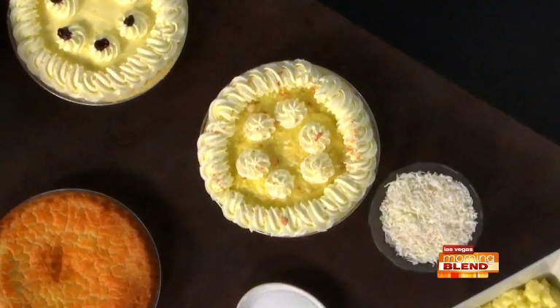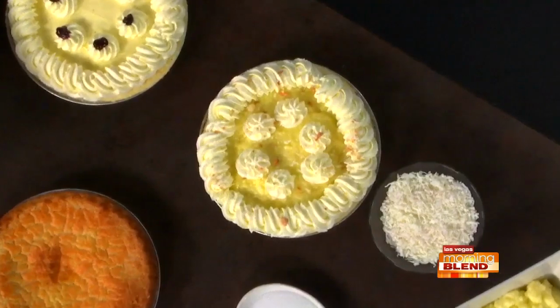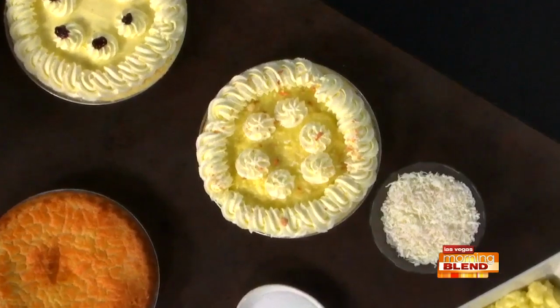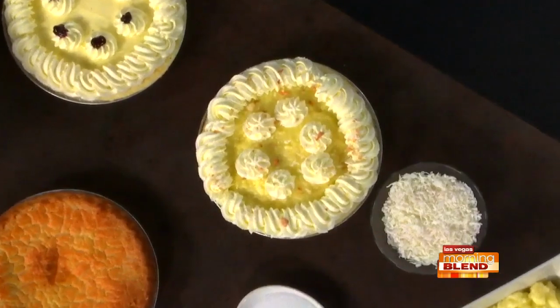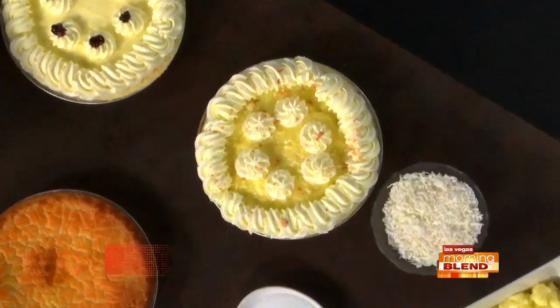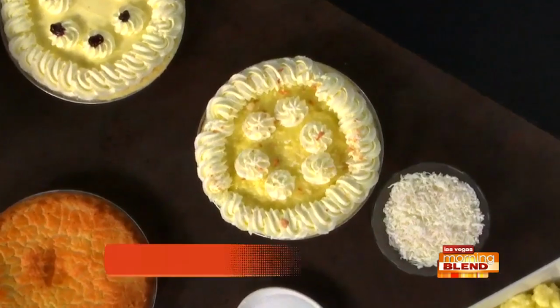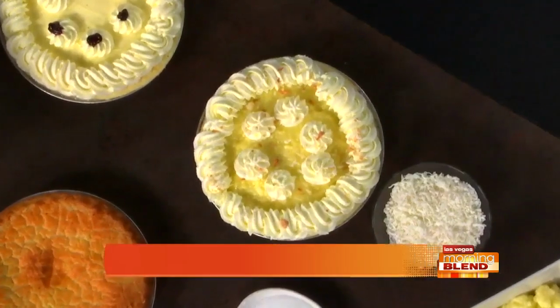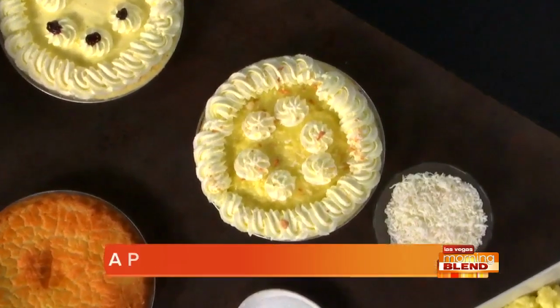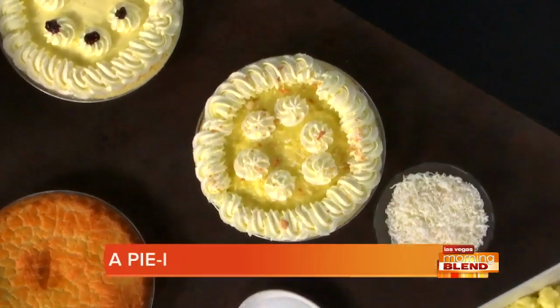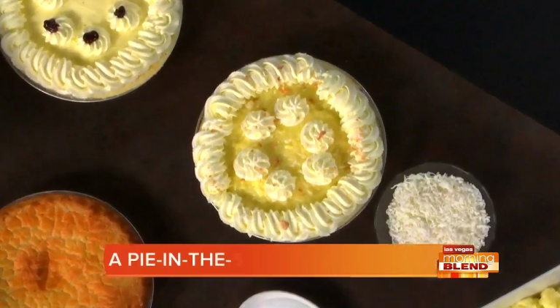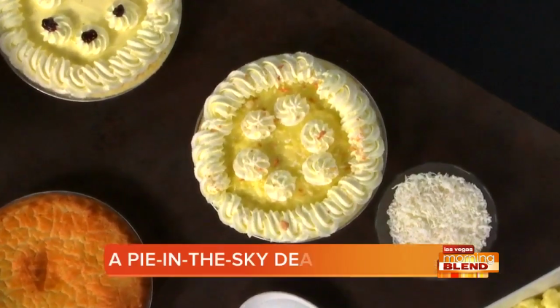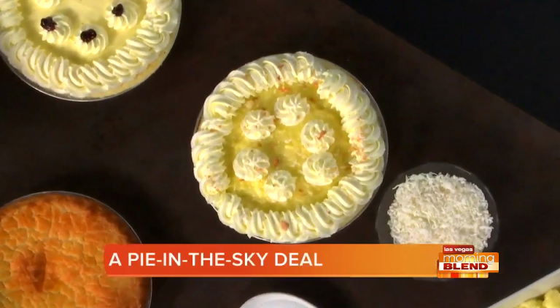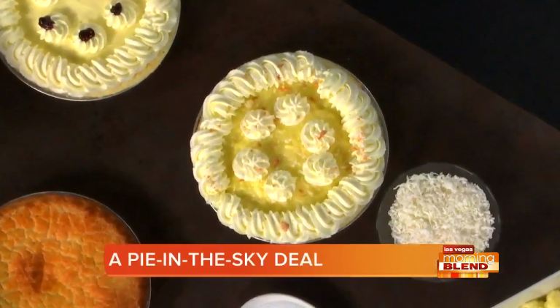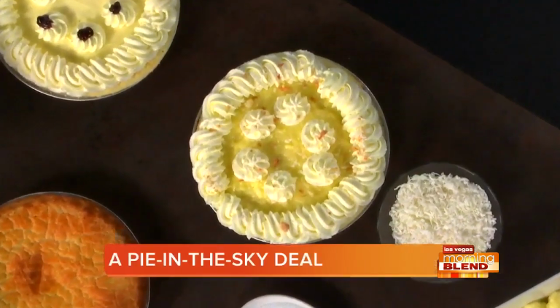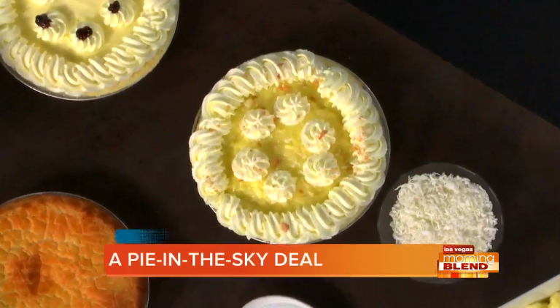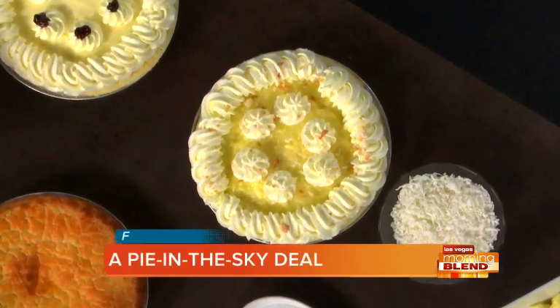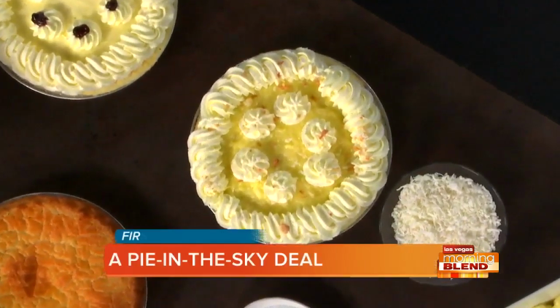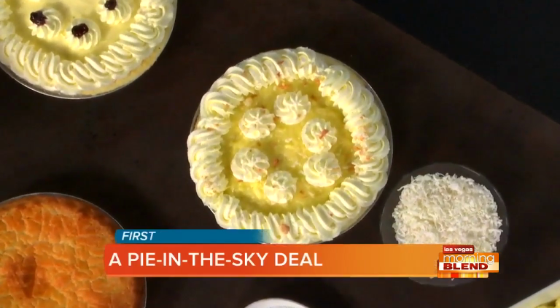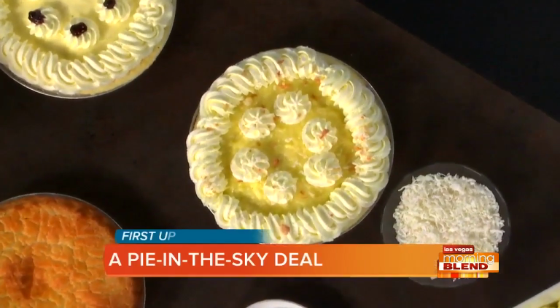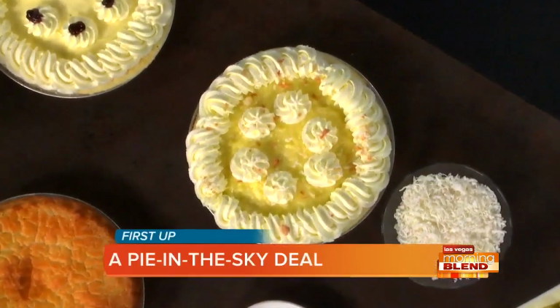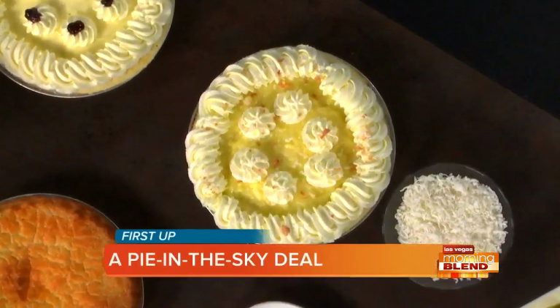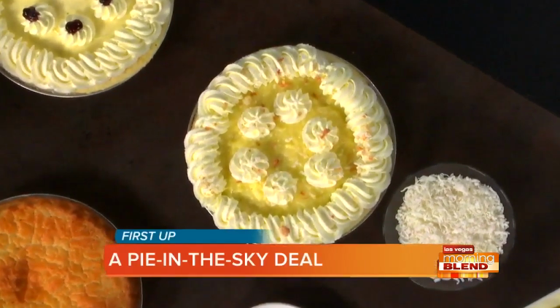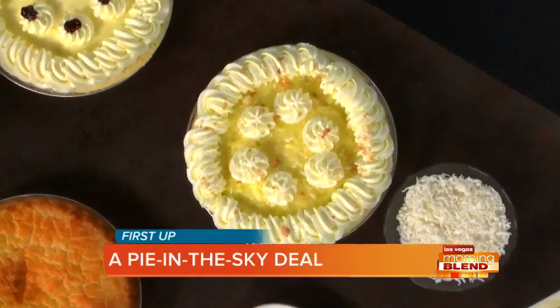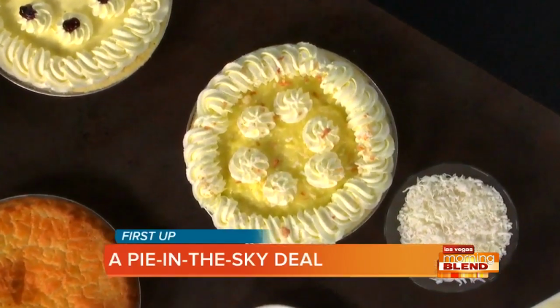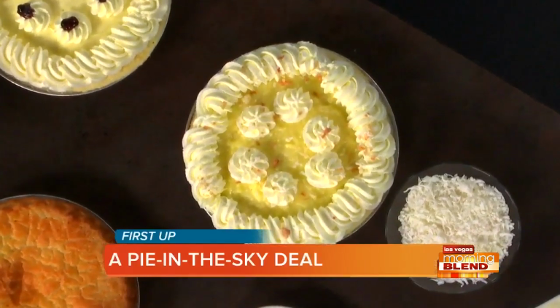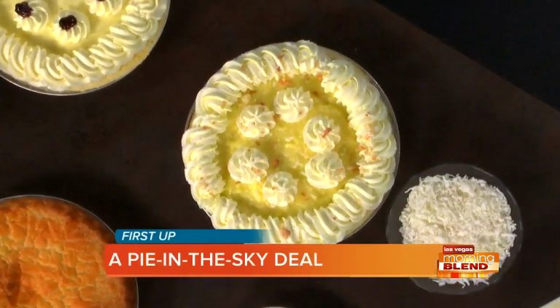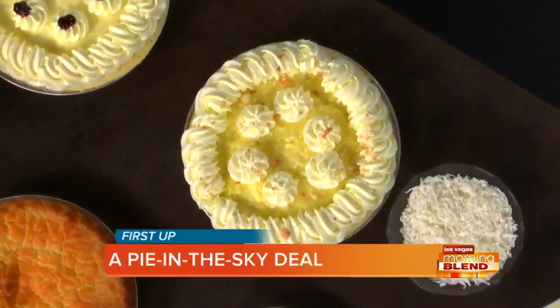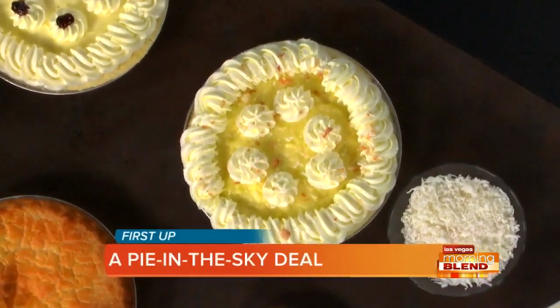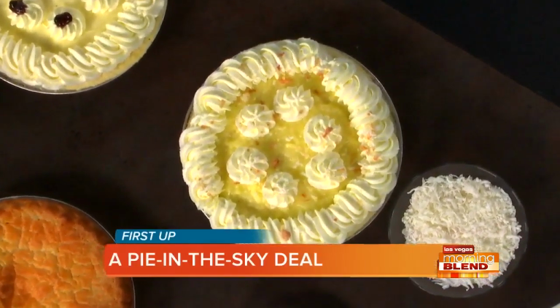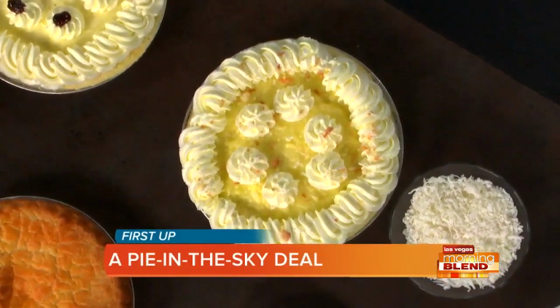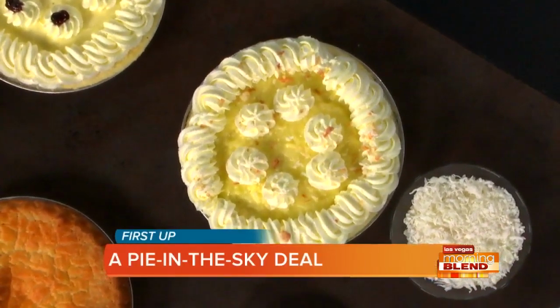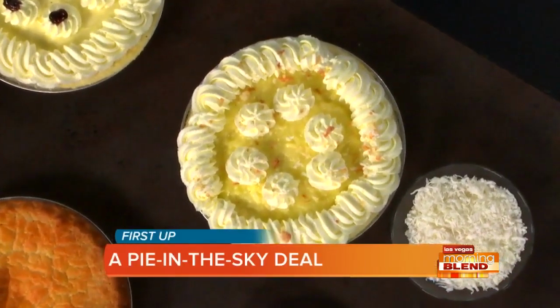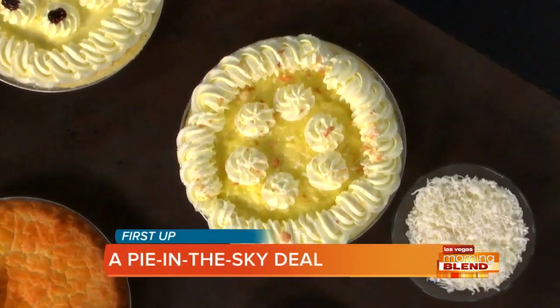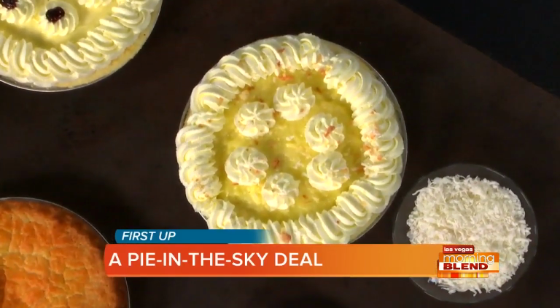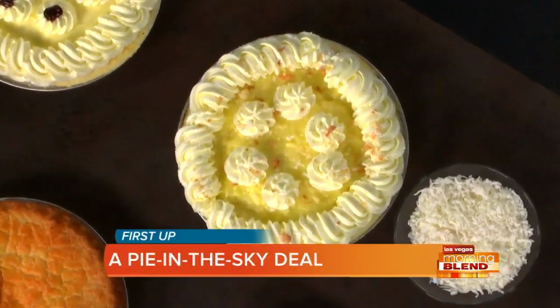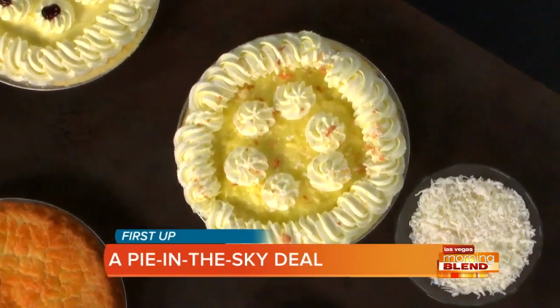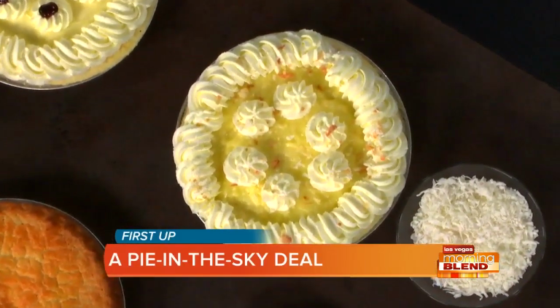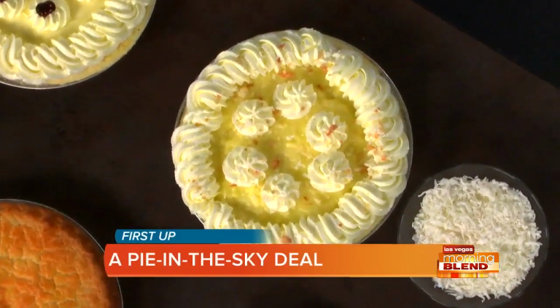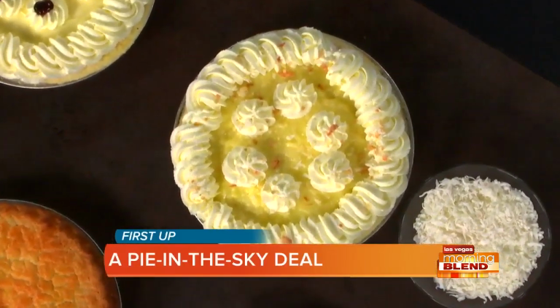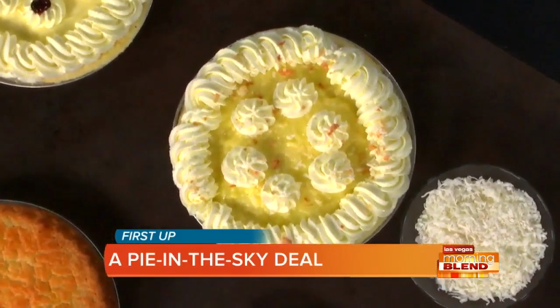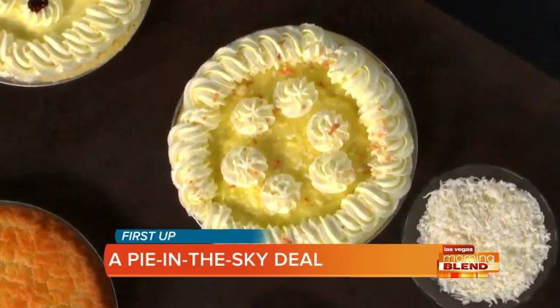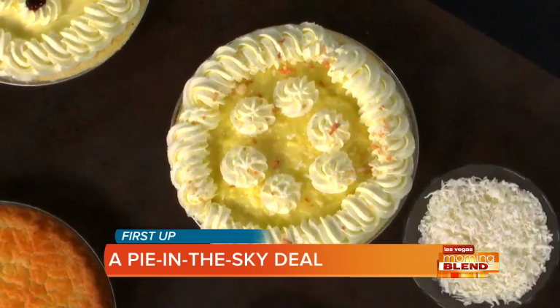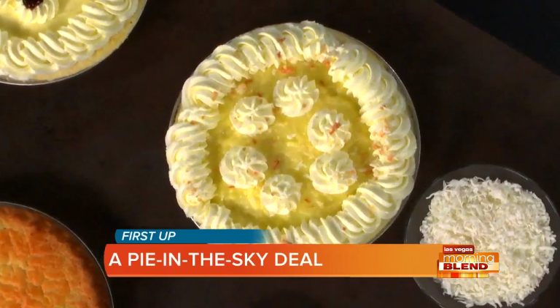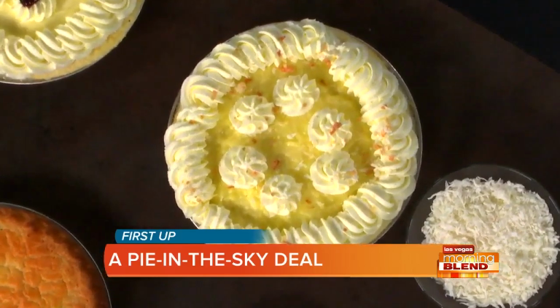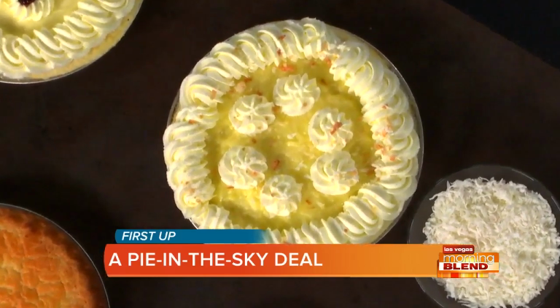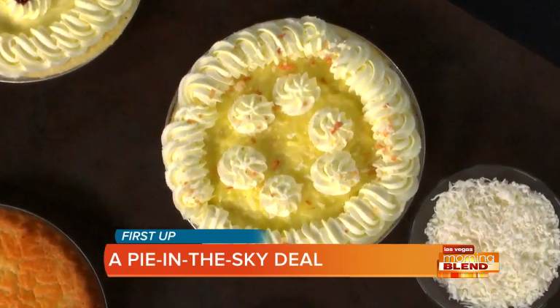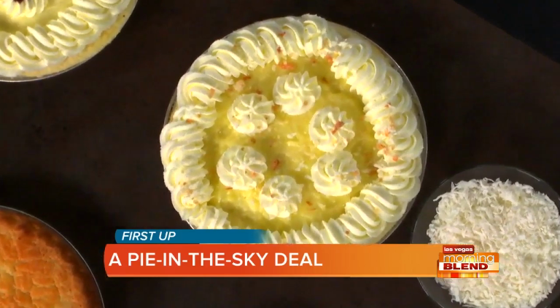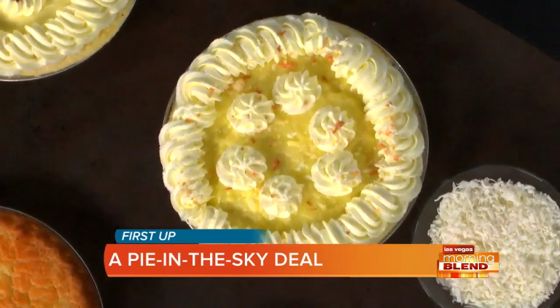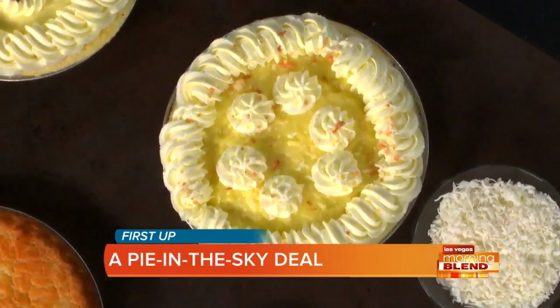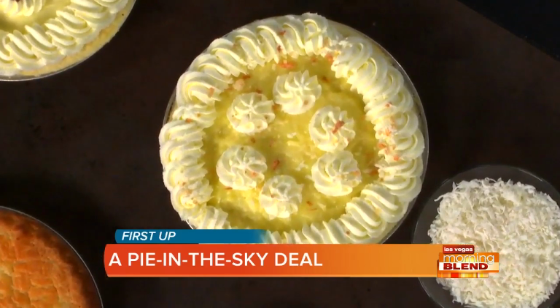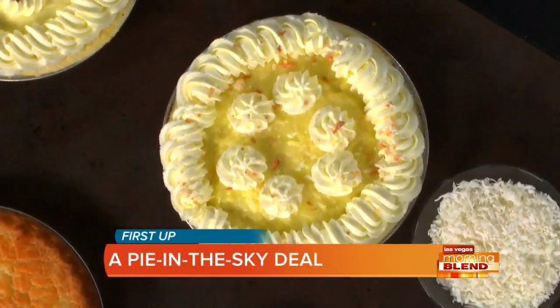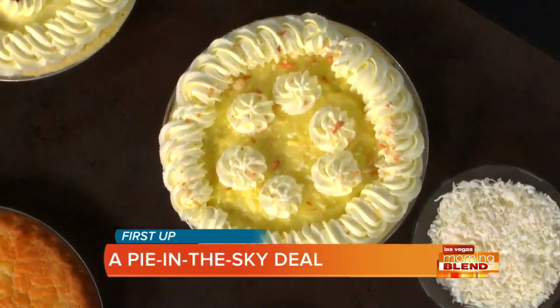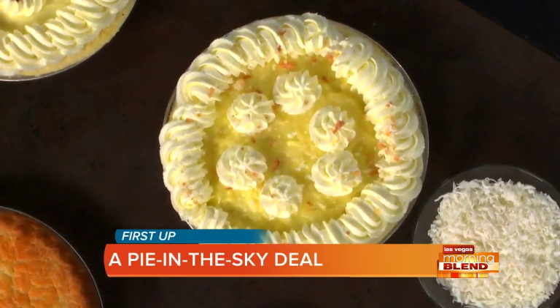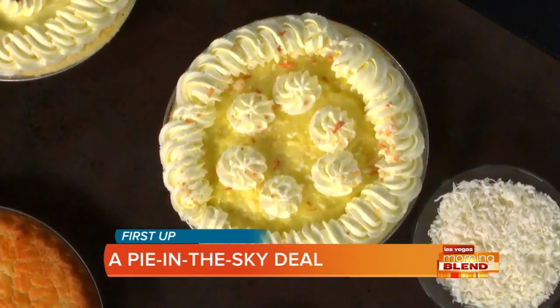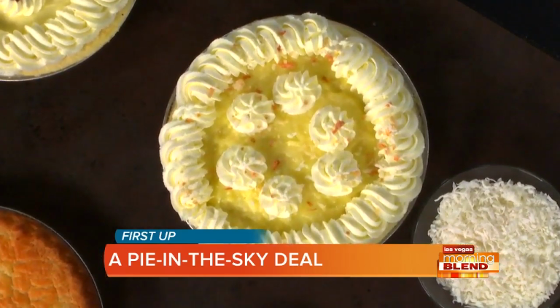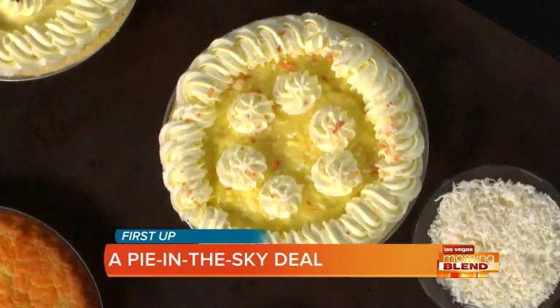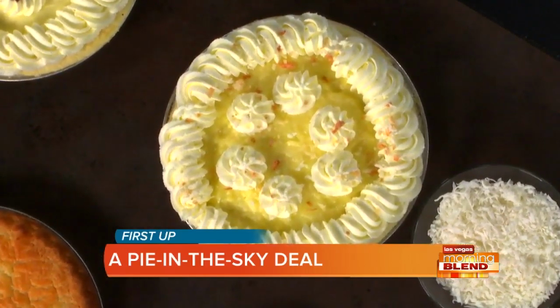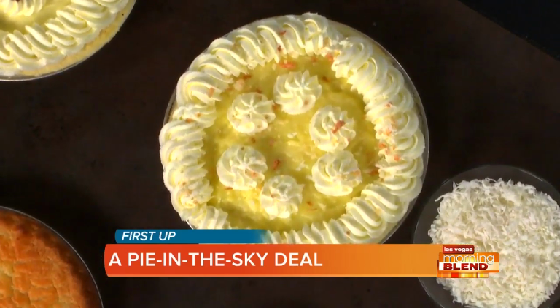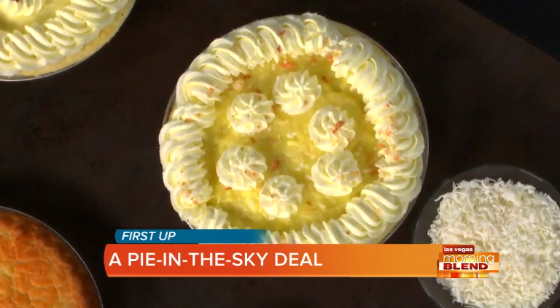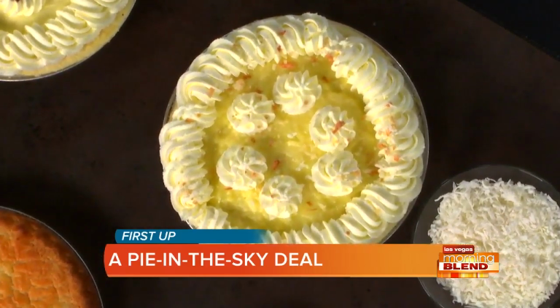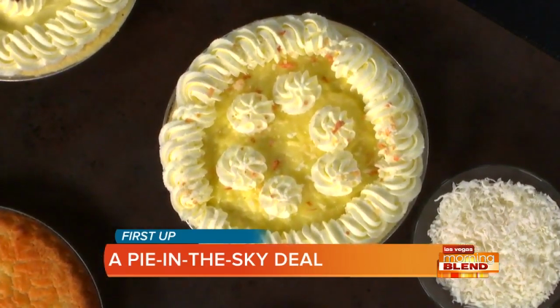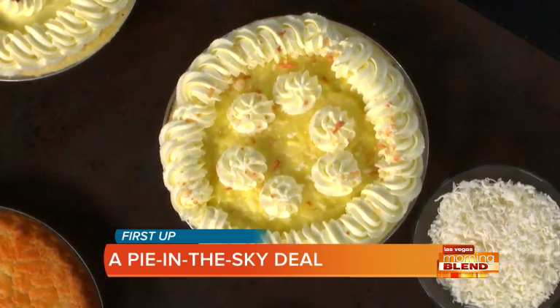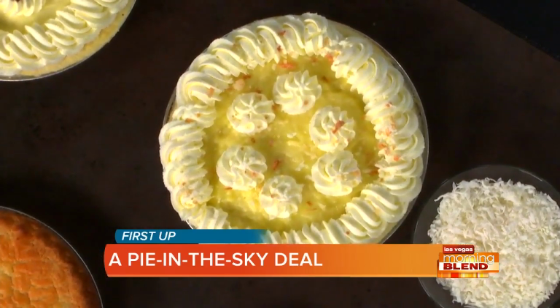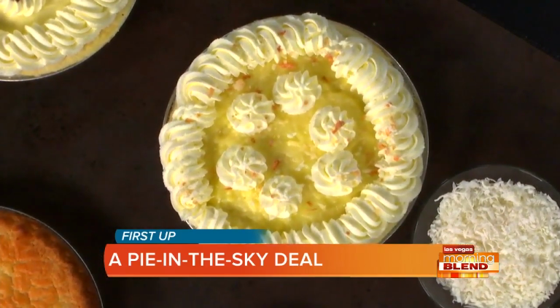It's a pie-in-the-sky deal as we take our sky shot at Marie Calendars. You better leap into action on Leap Day if you want a pie at a steal of a deal.